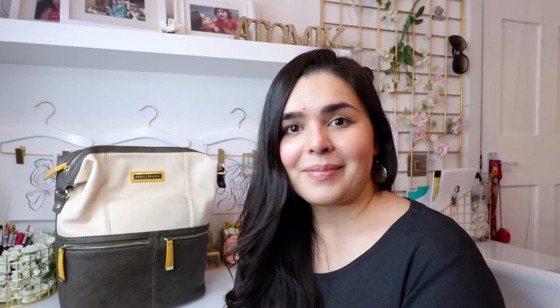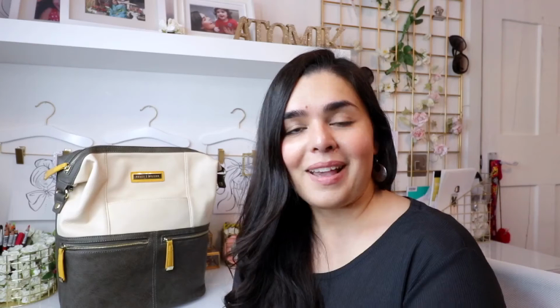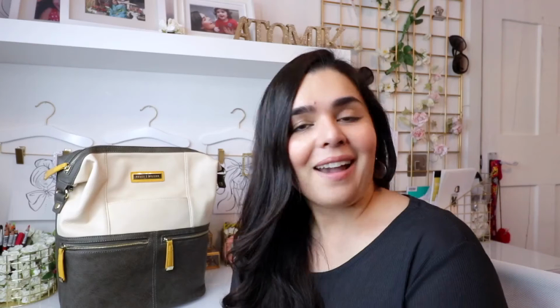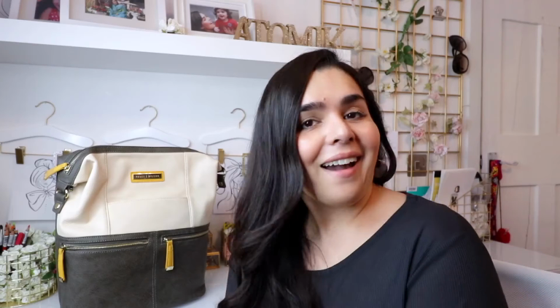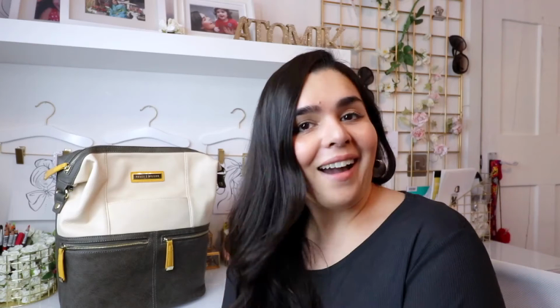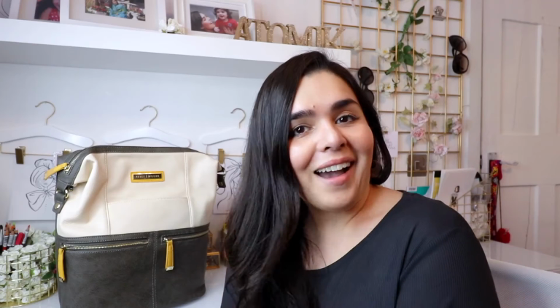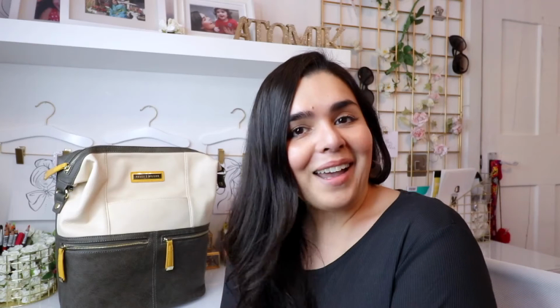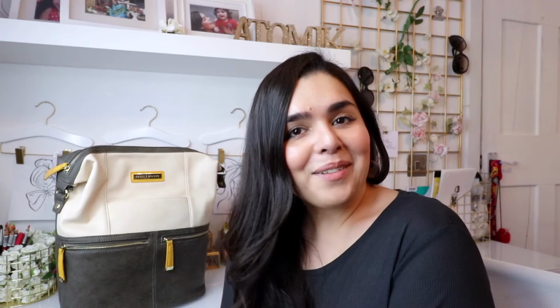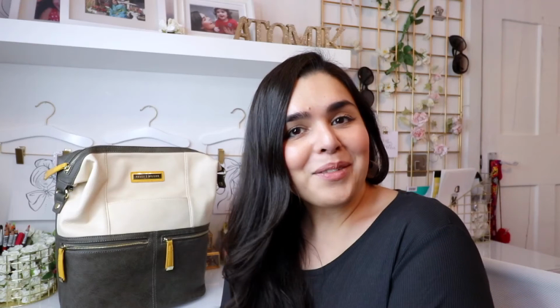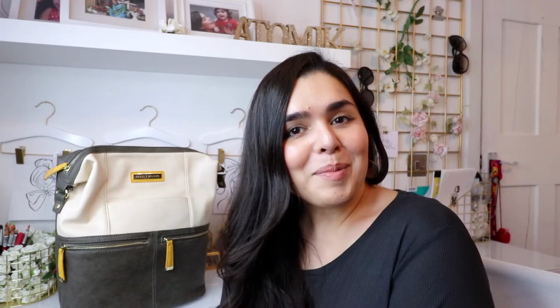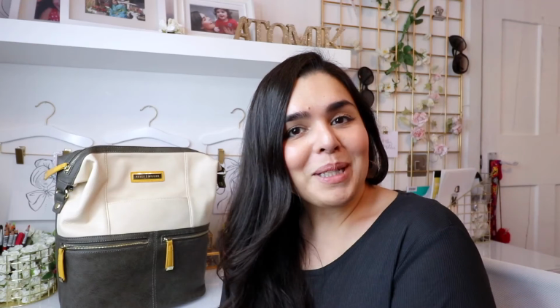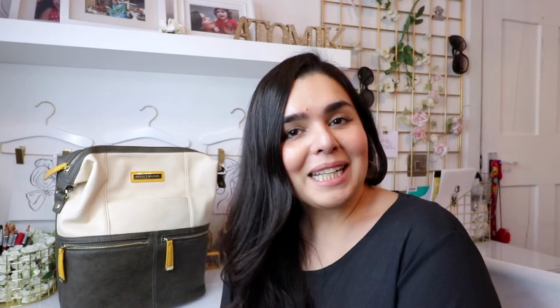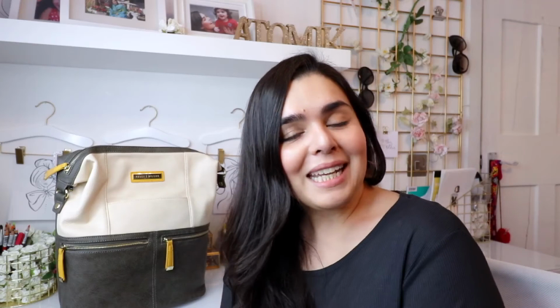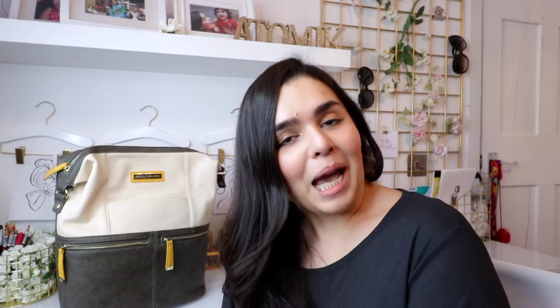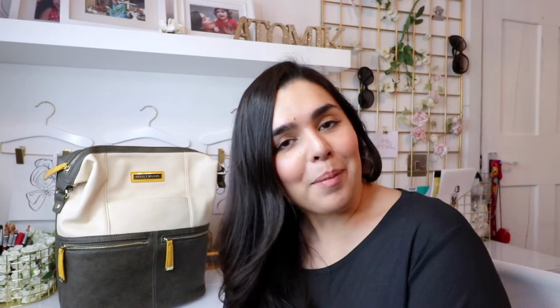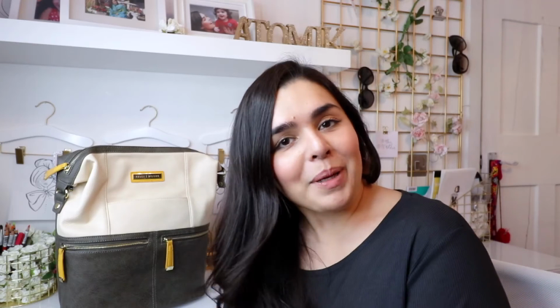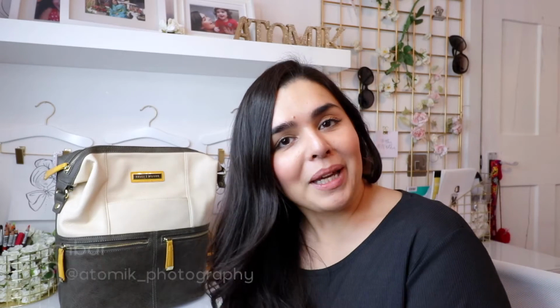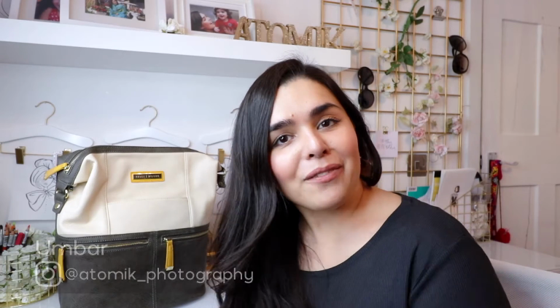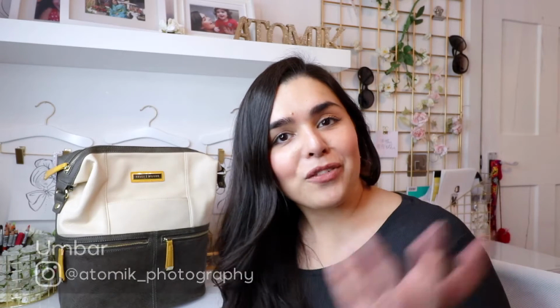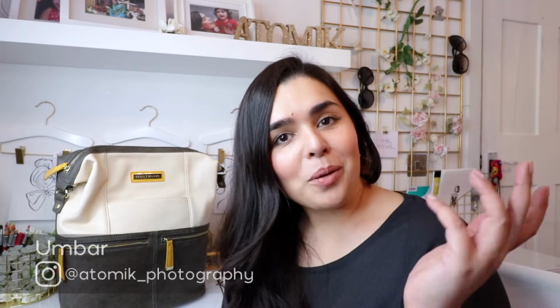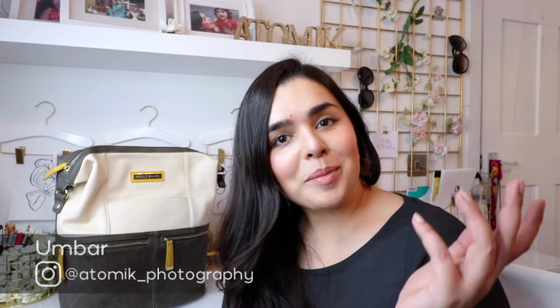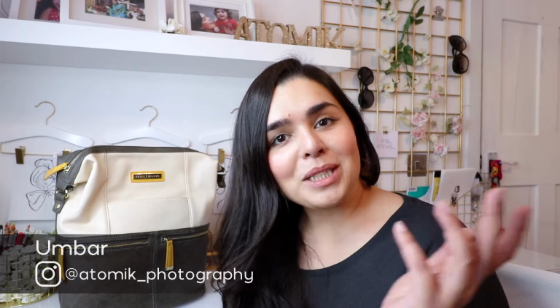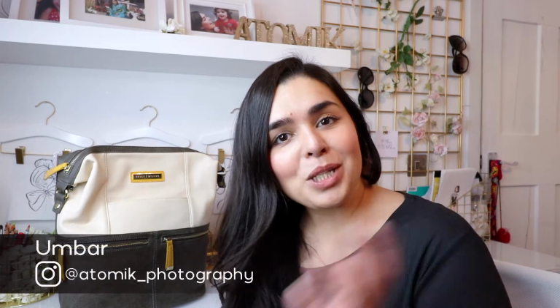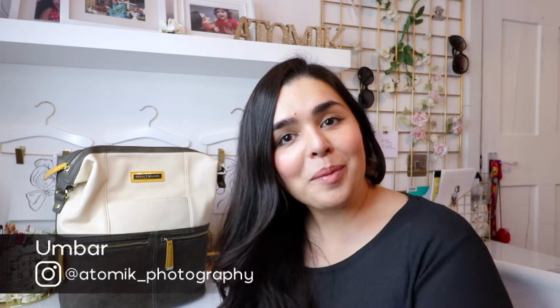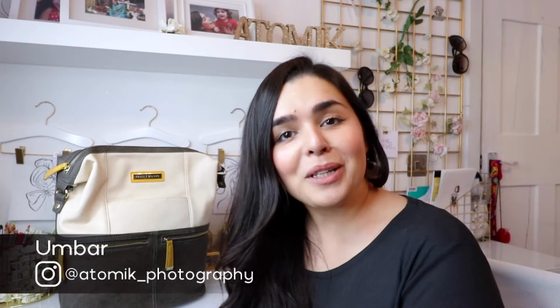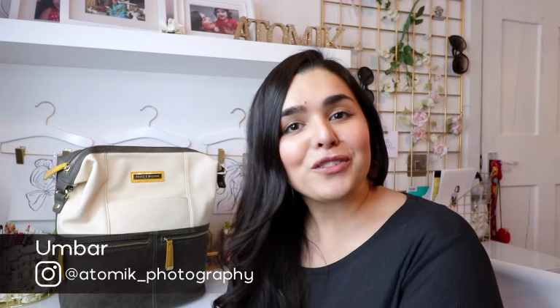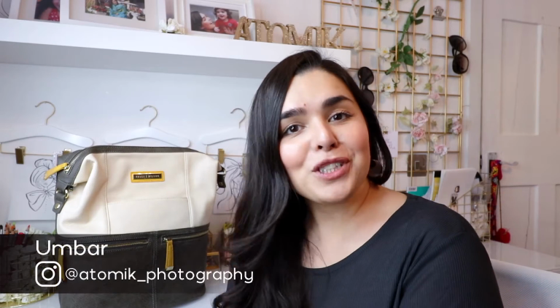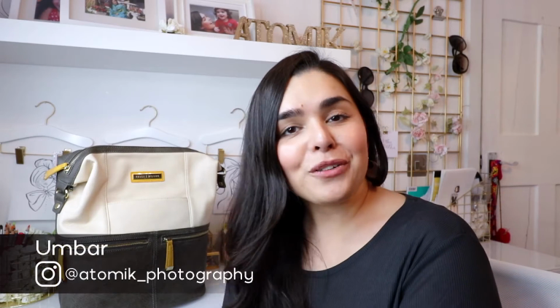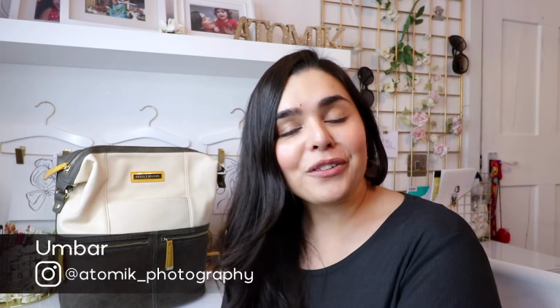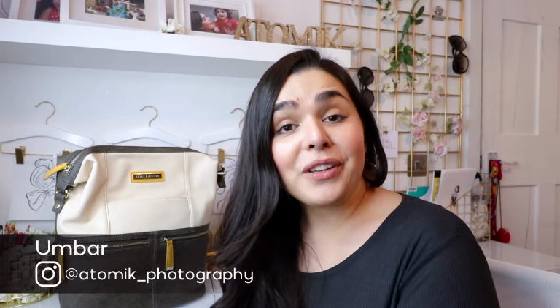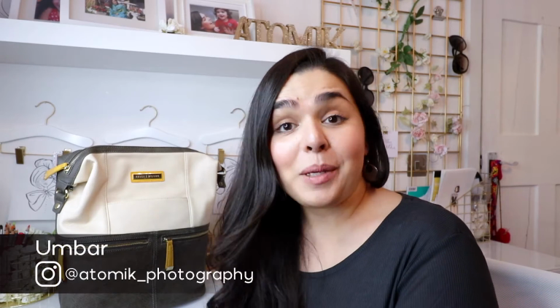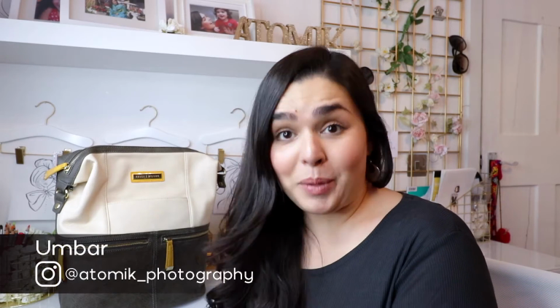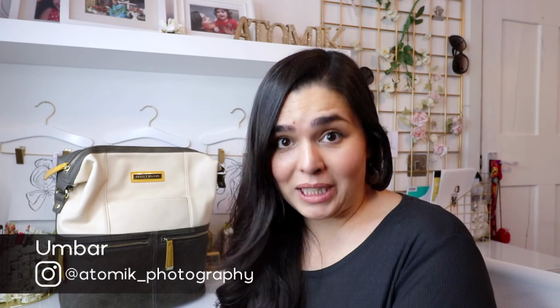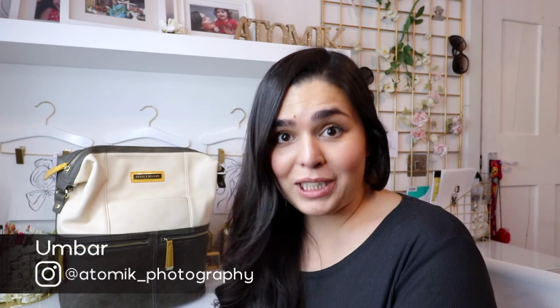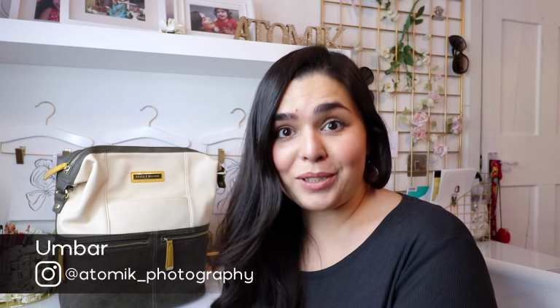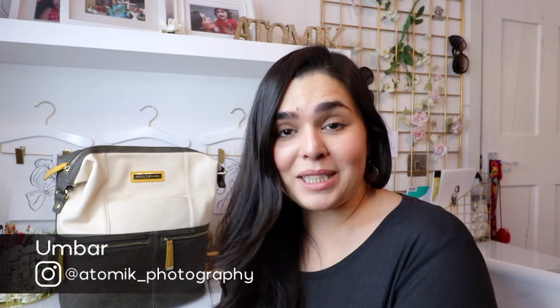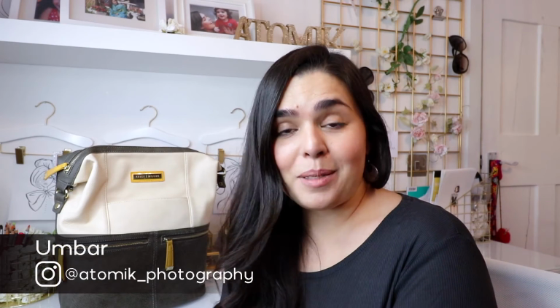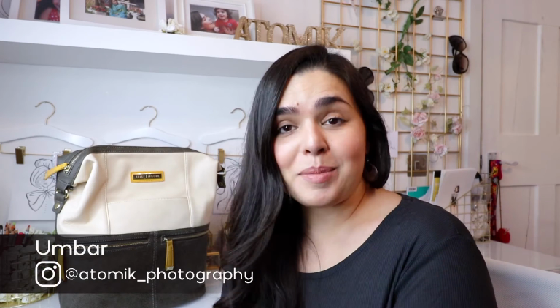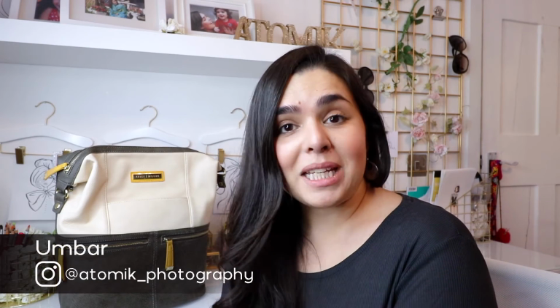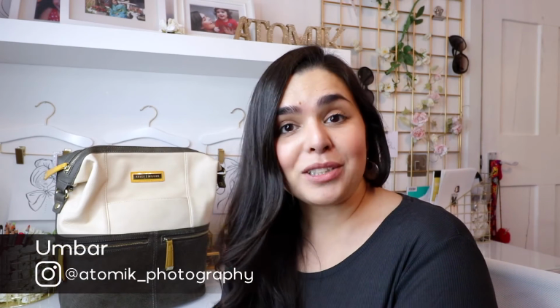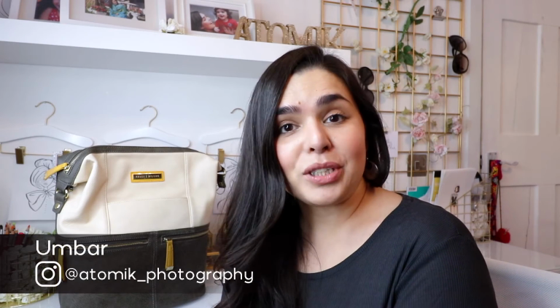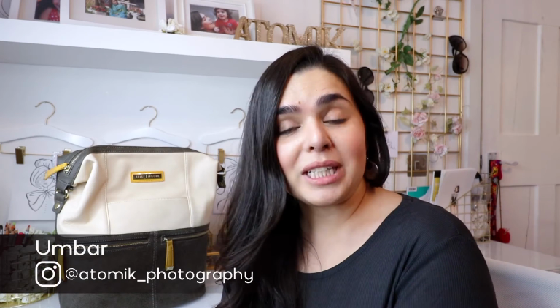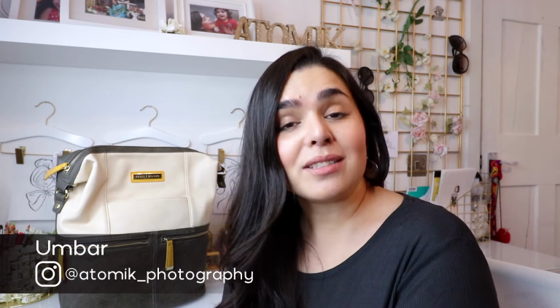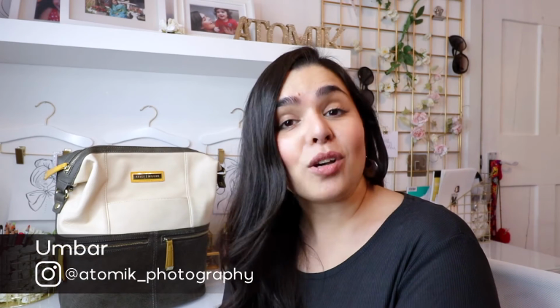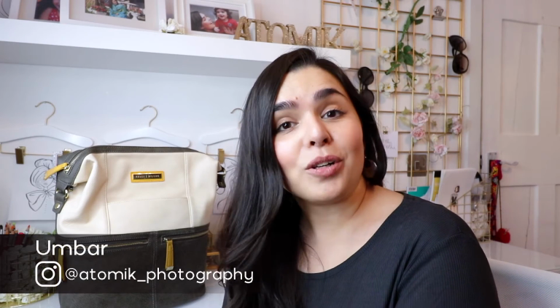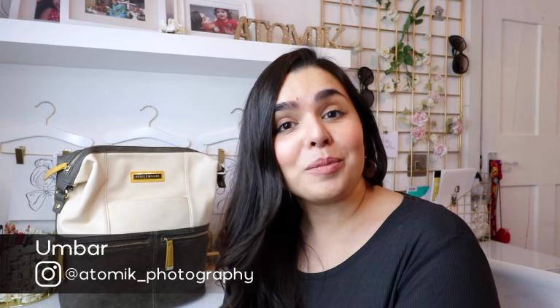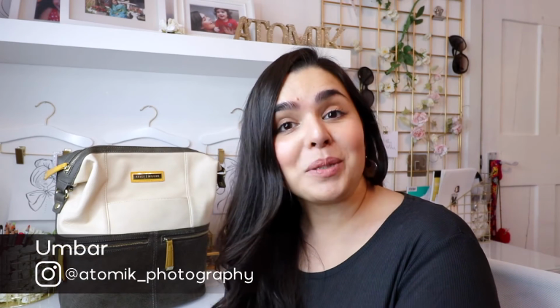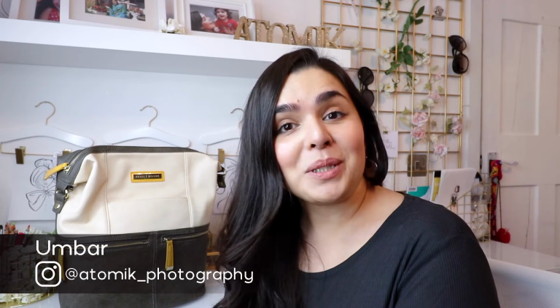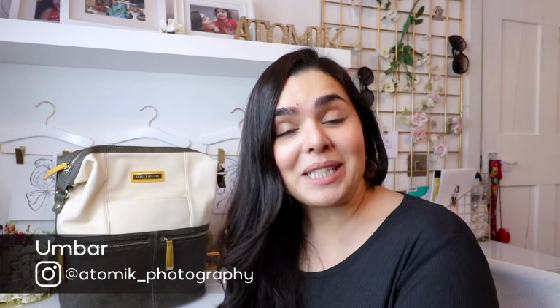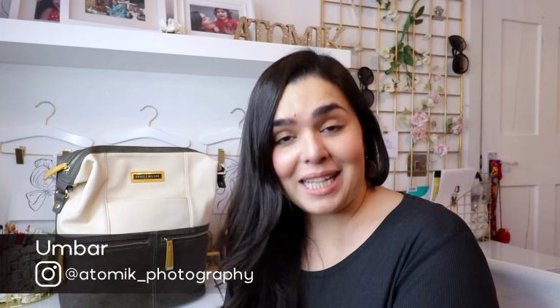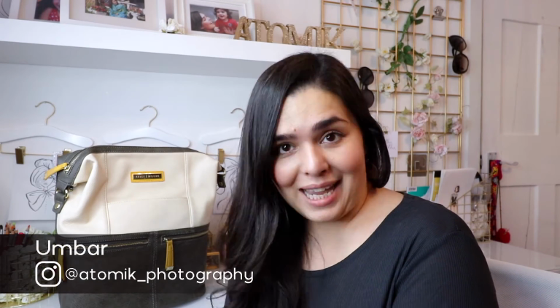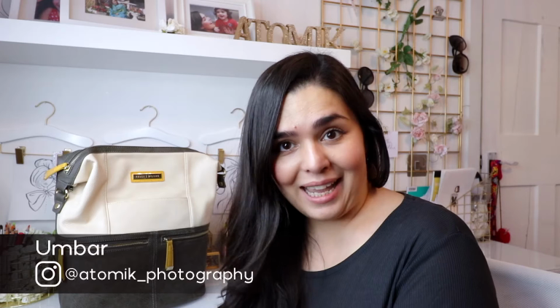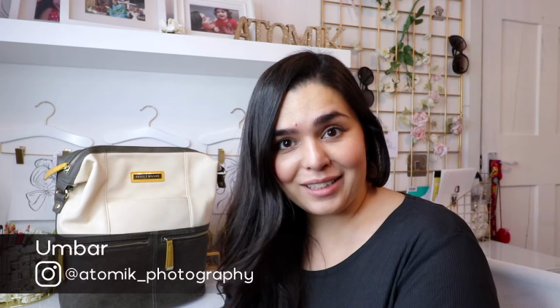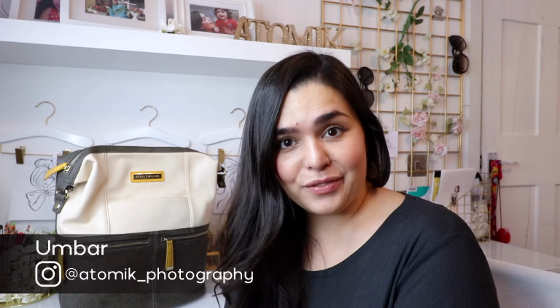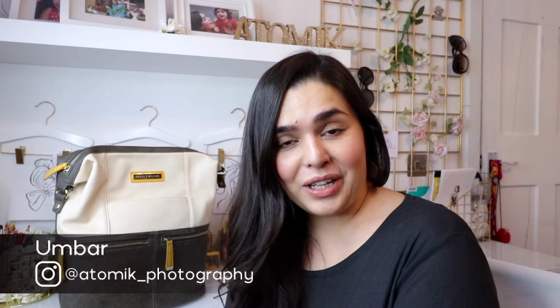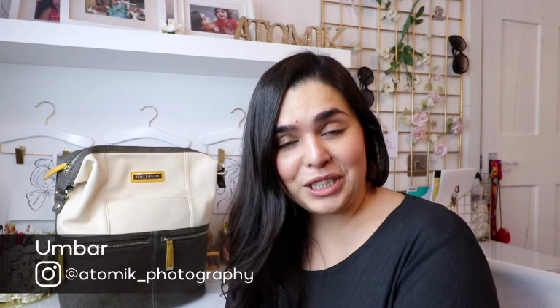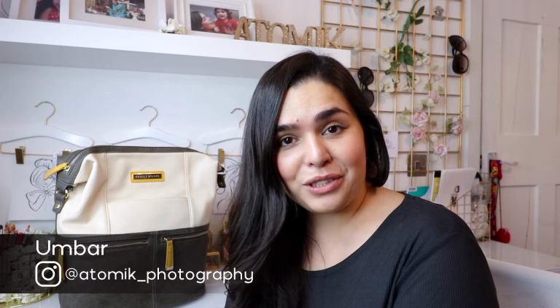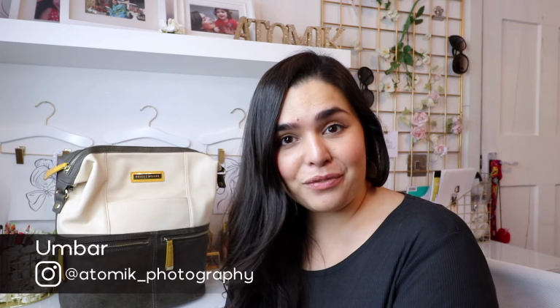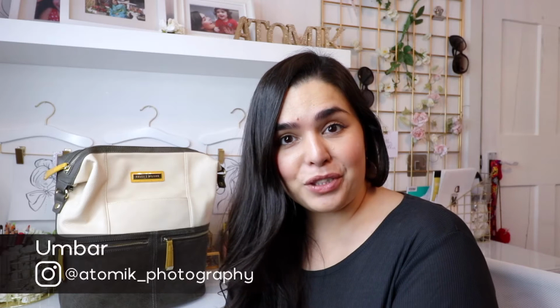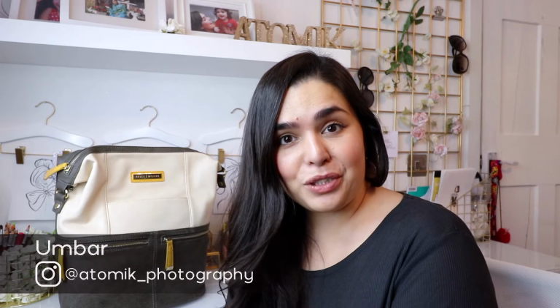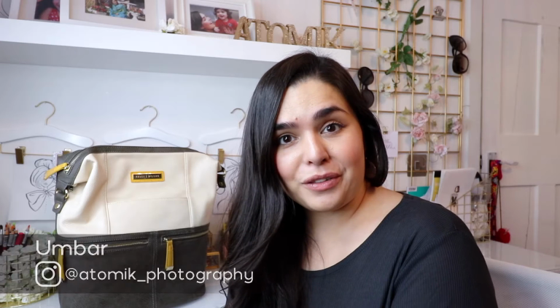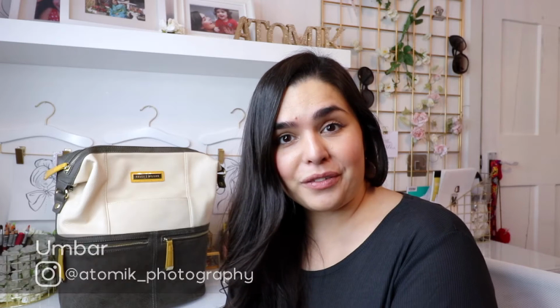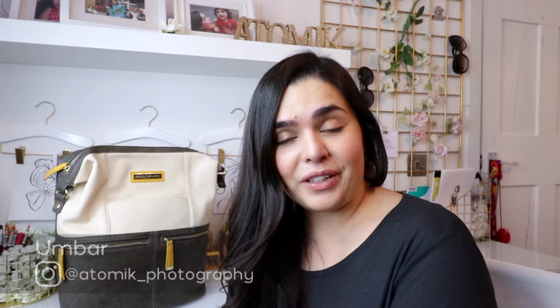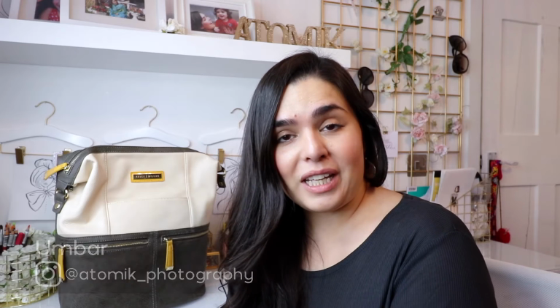Hi everybody, Amber here from Atomic Photography bringing you tips and tricks on beauty and fashion photography.